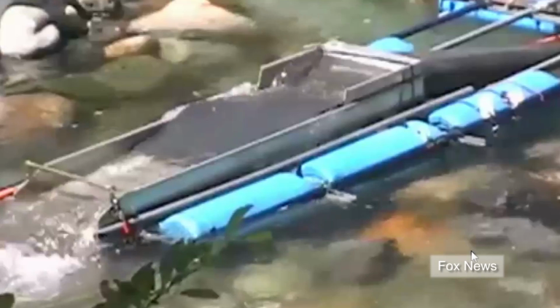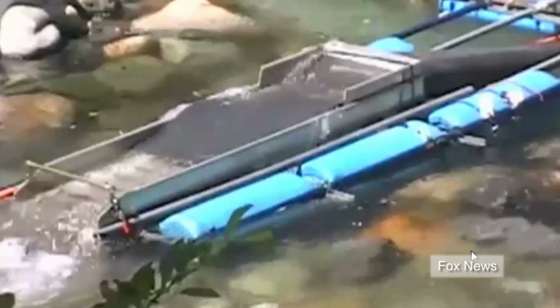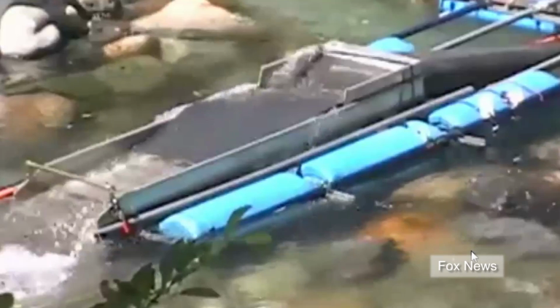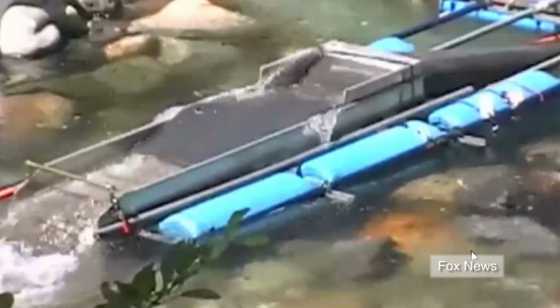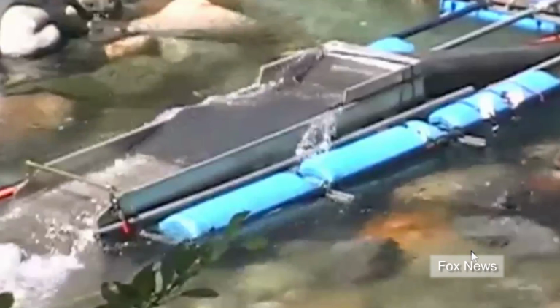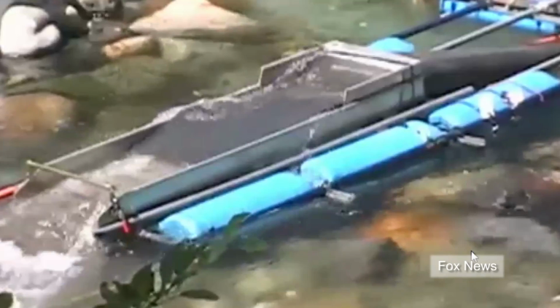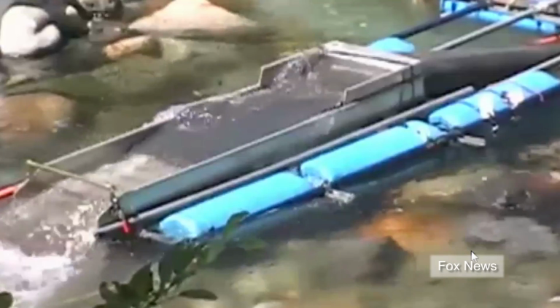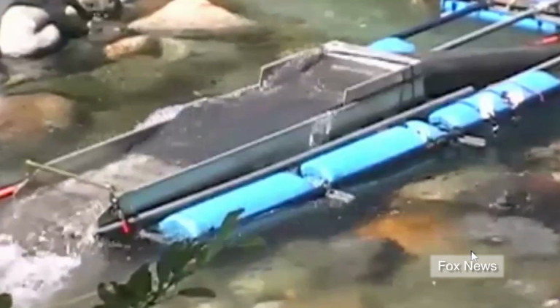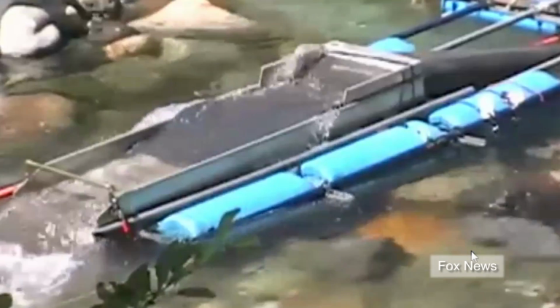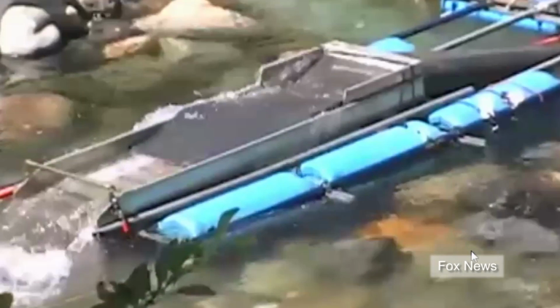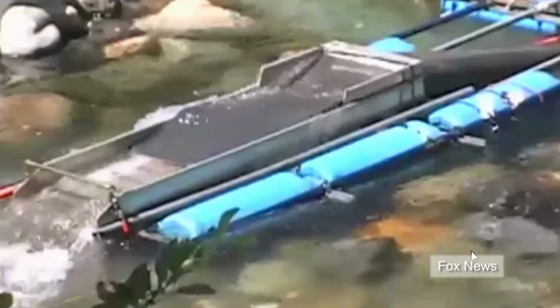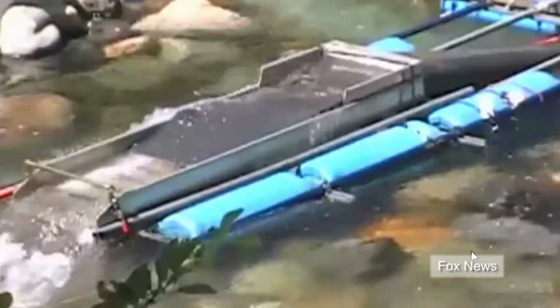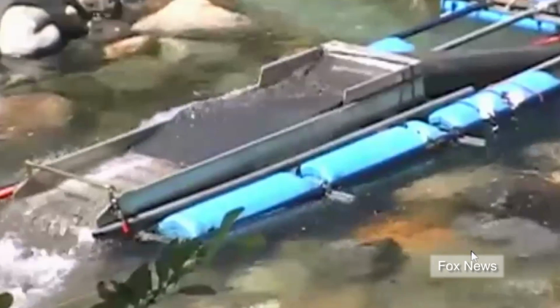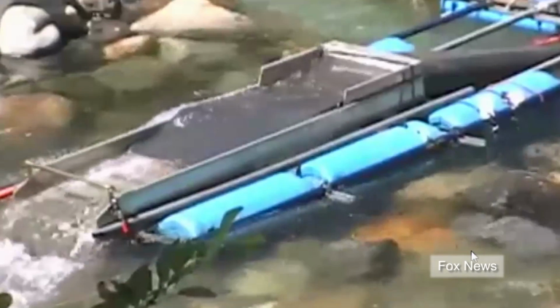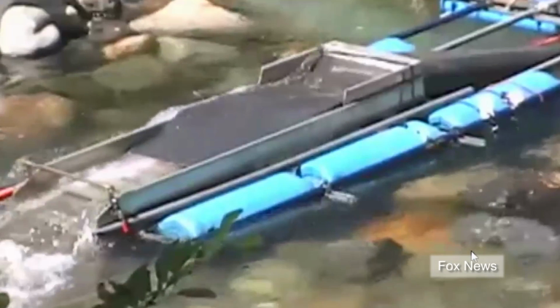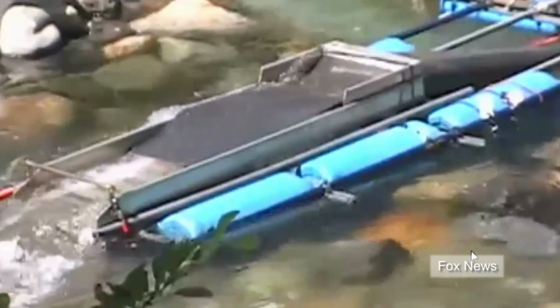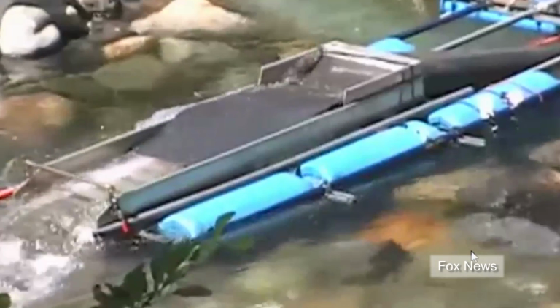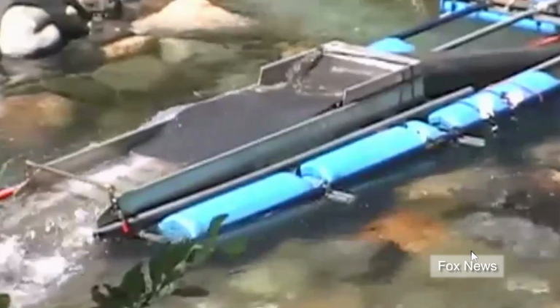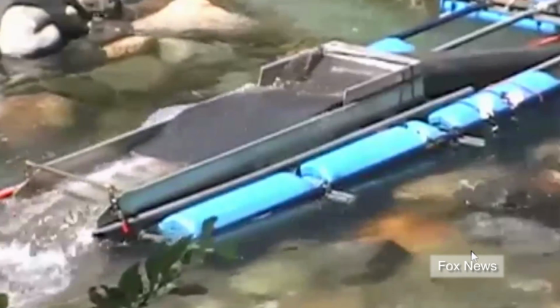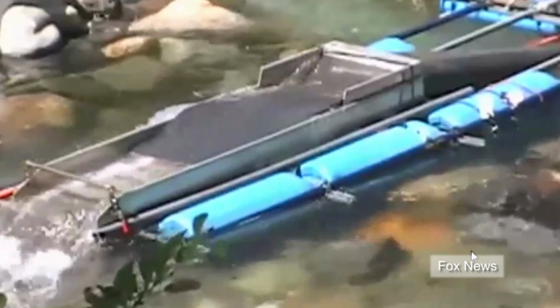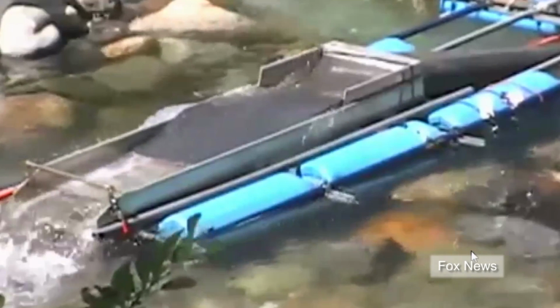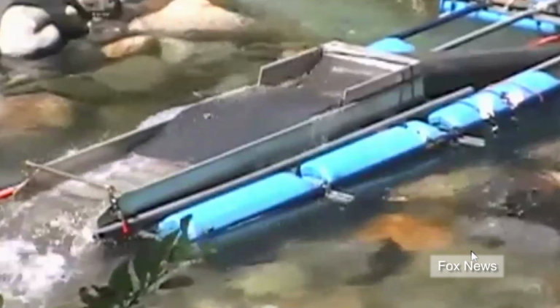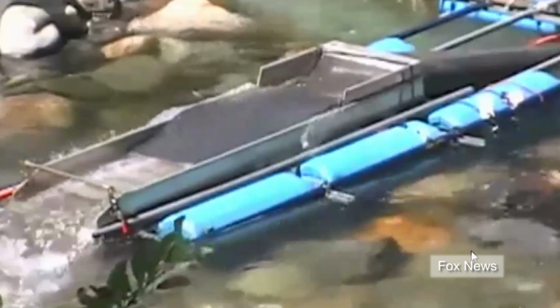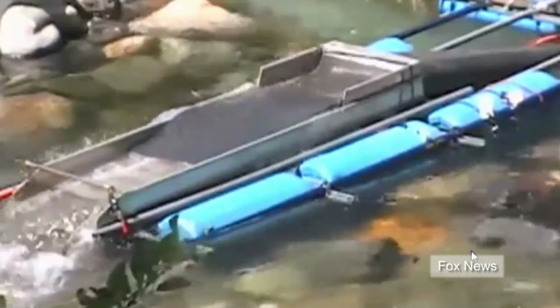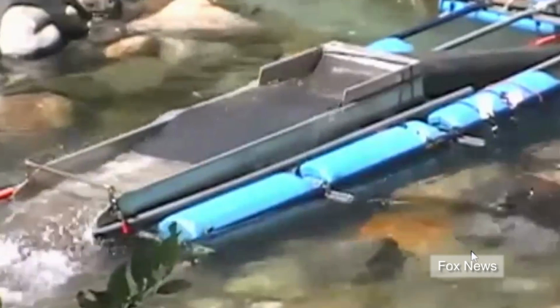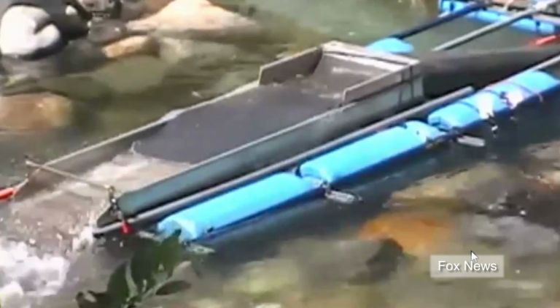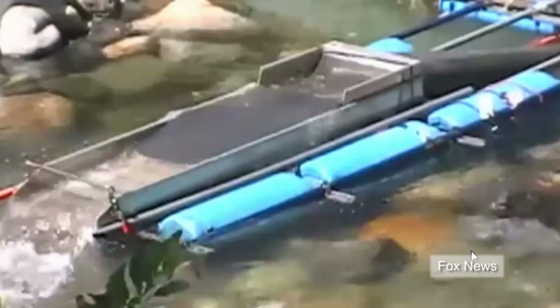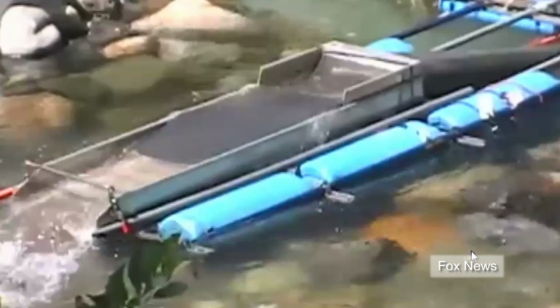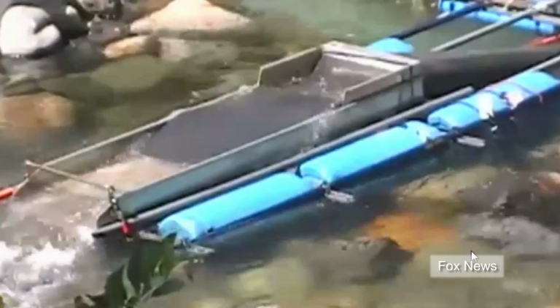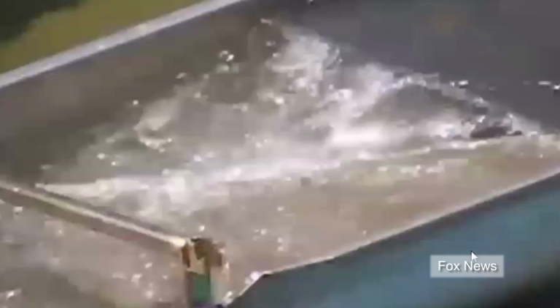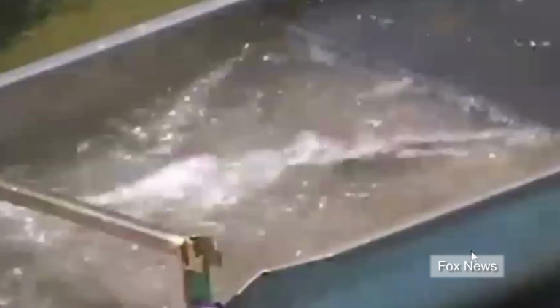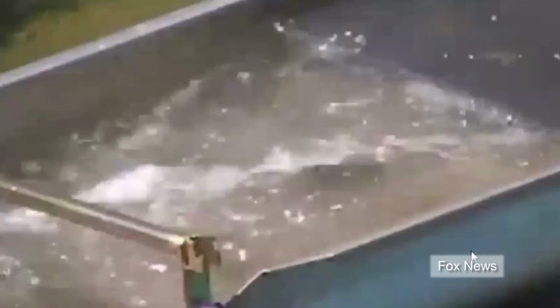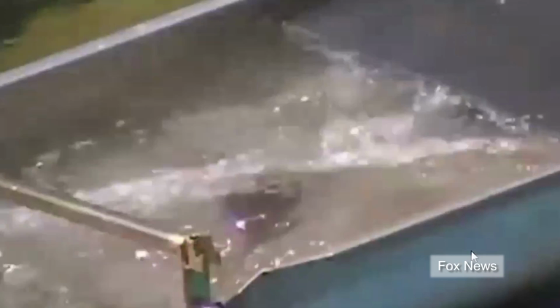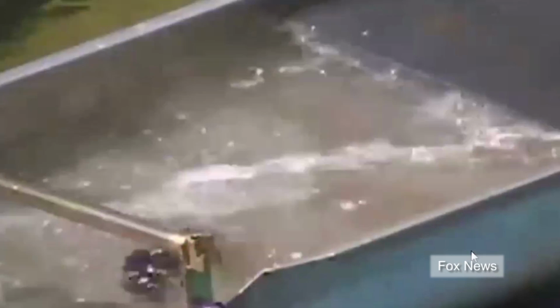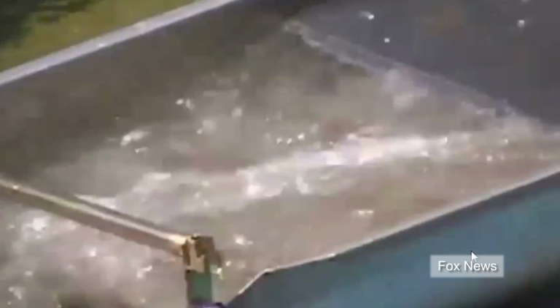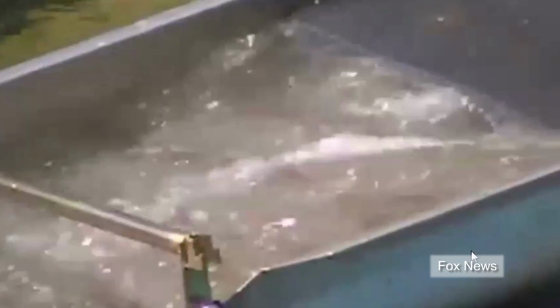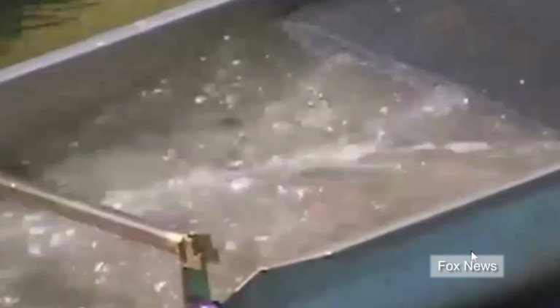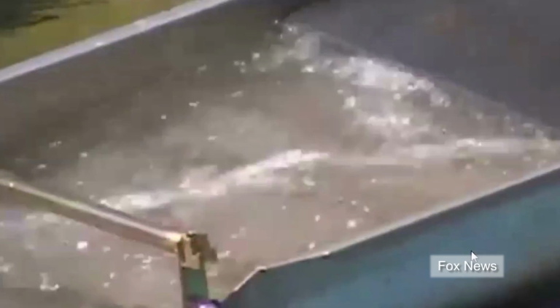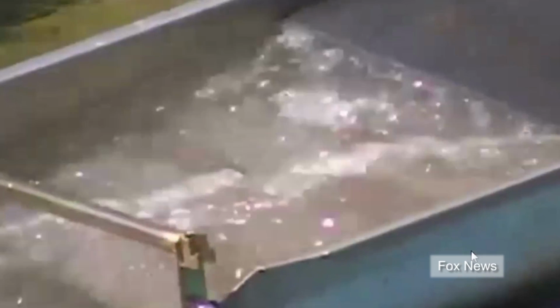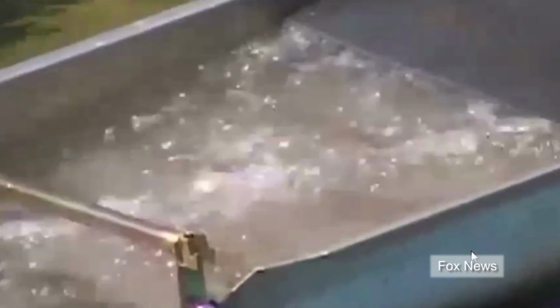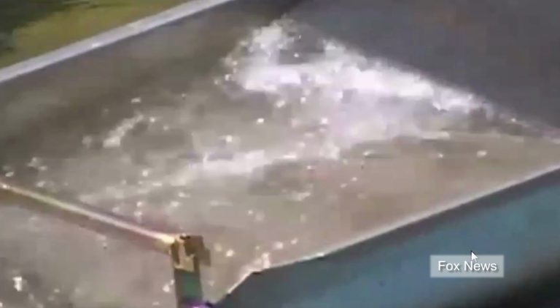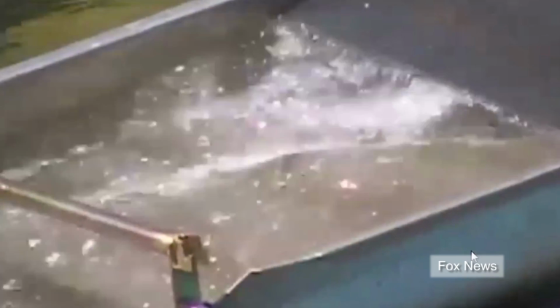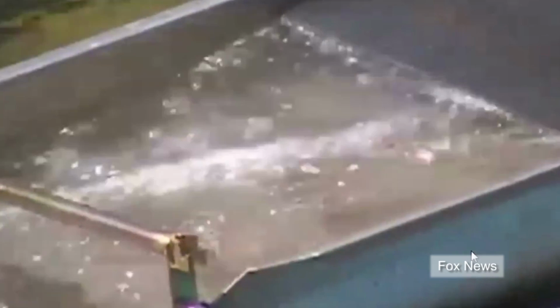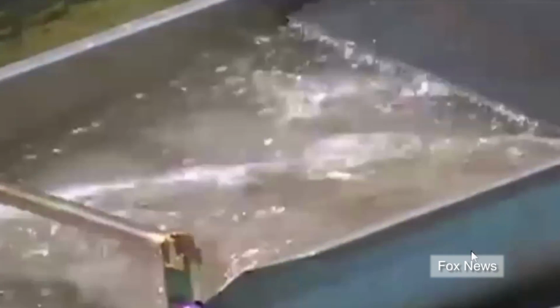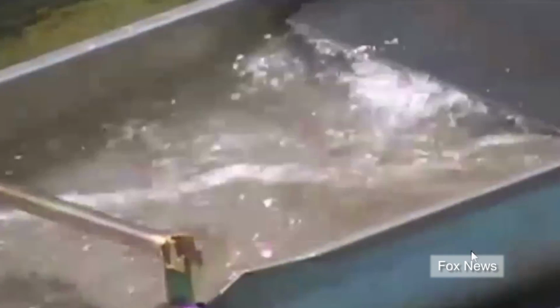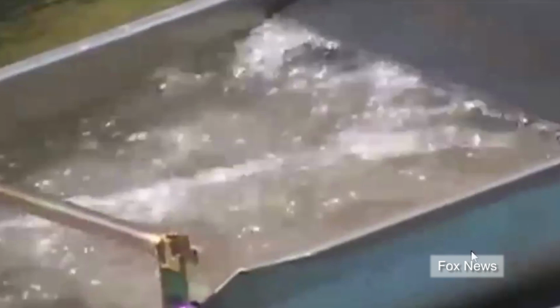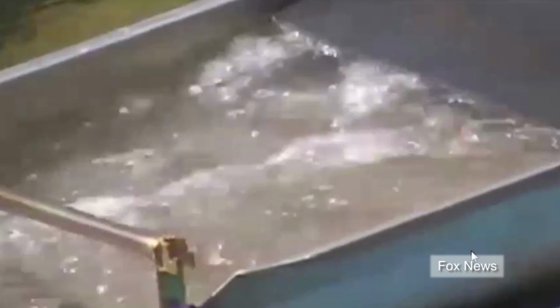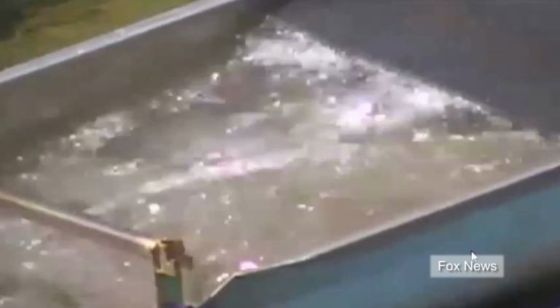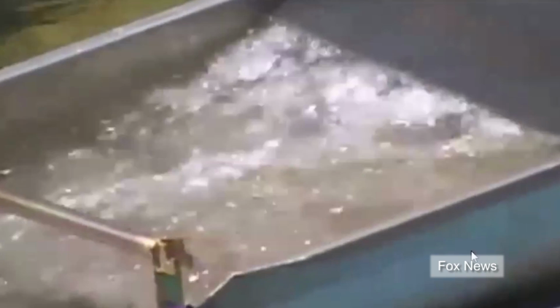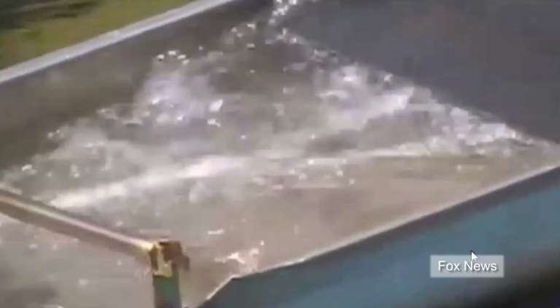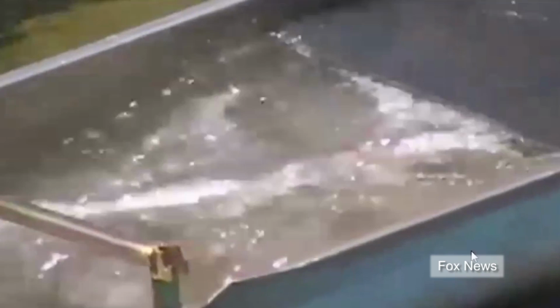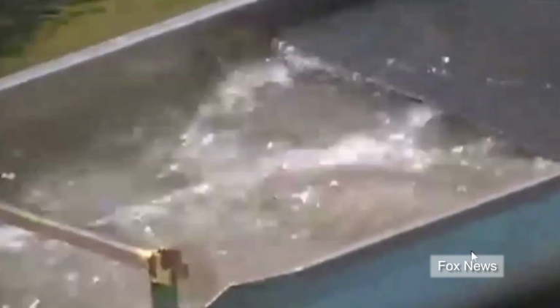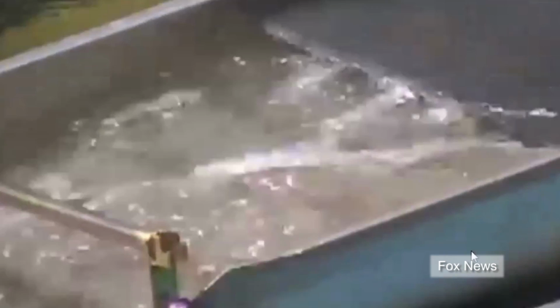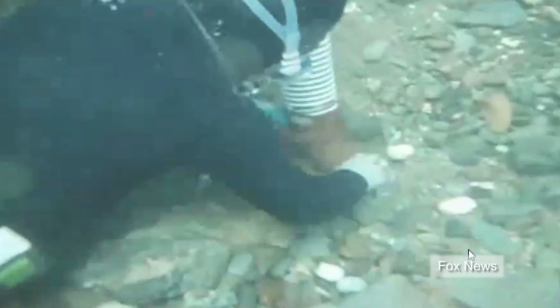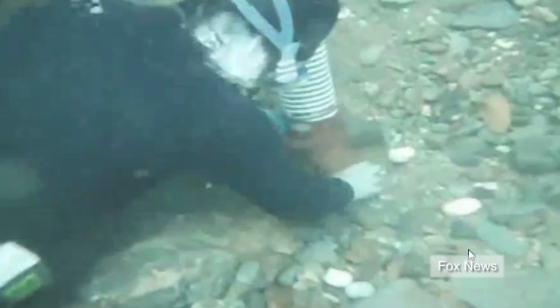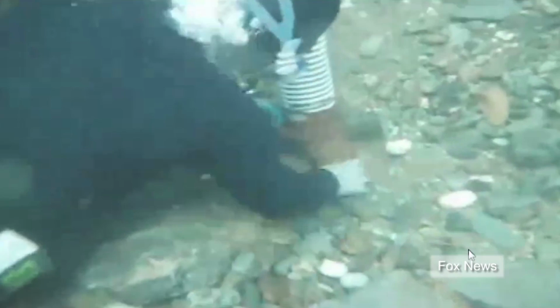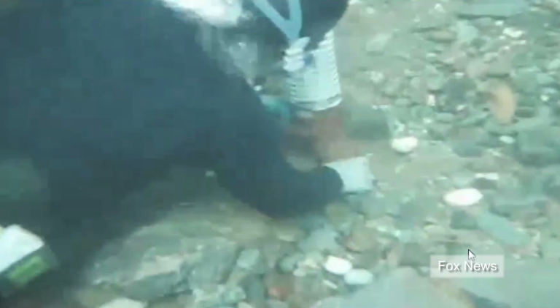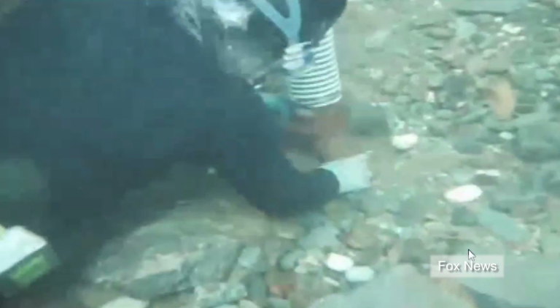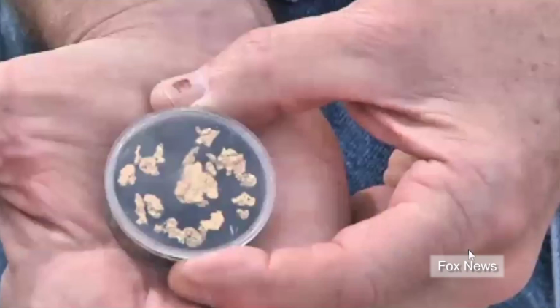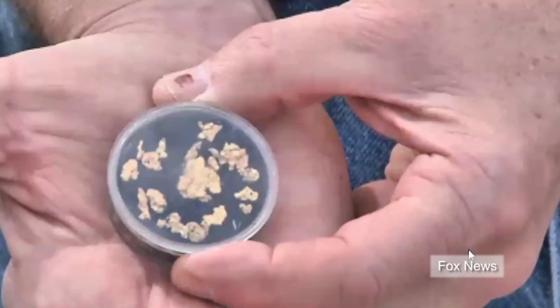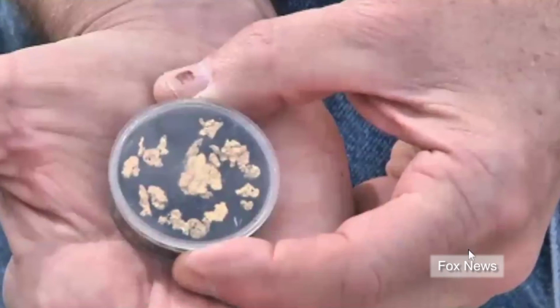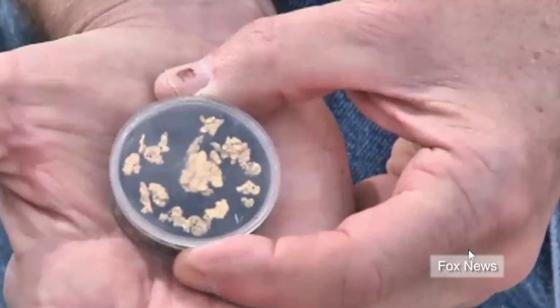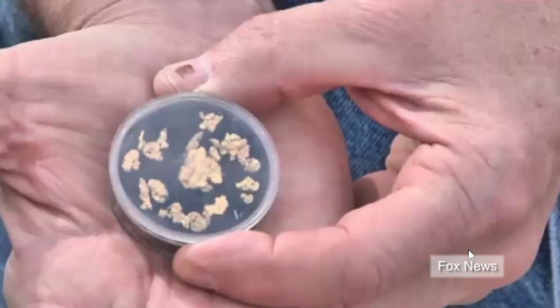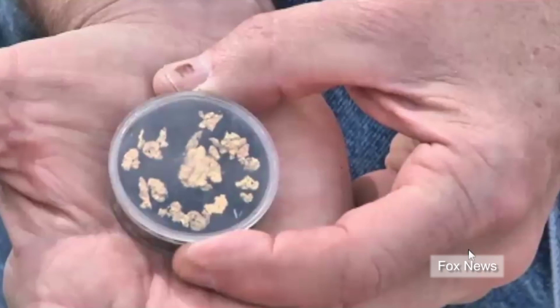A legal challenge to a ban on a riverbed mining technique known as suction dredge mining is making waves in California.